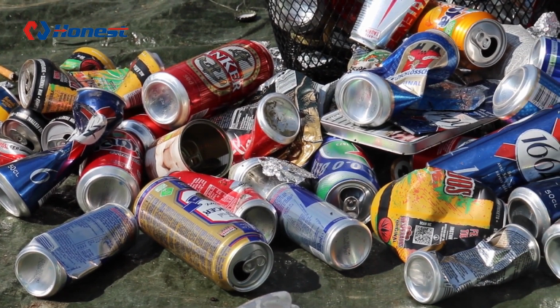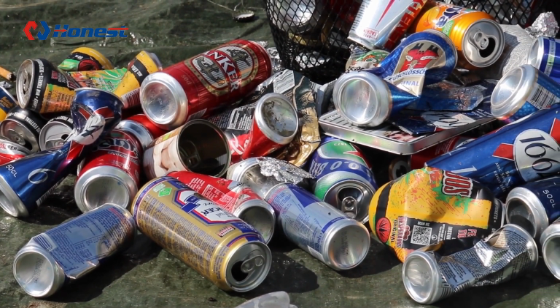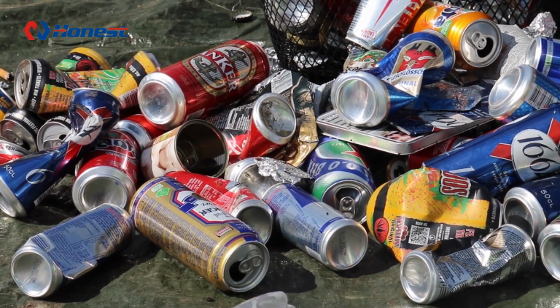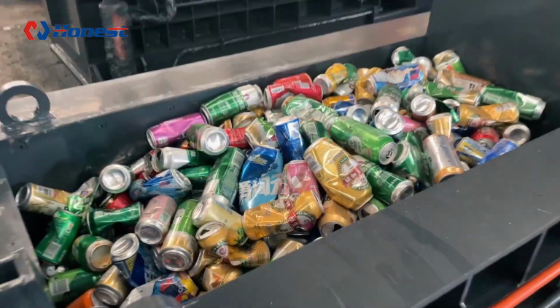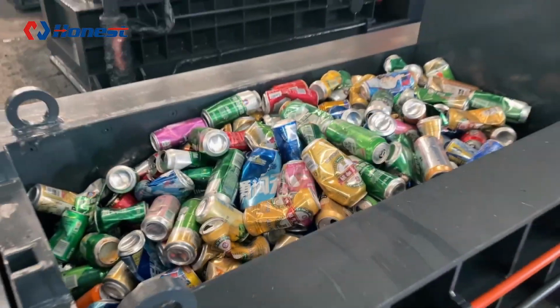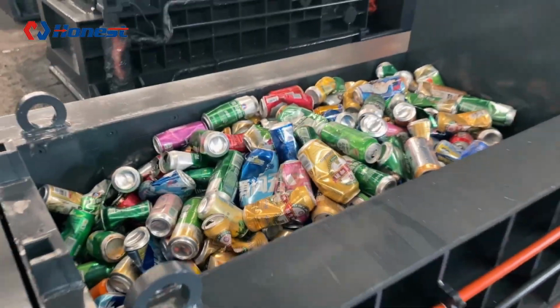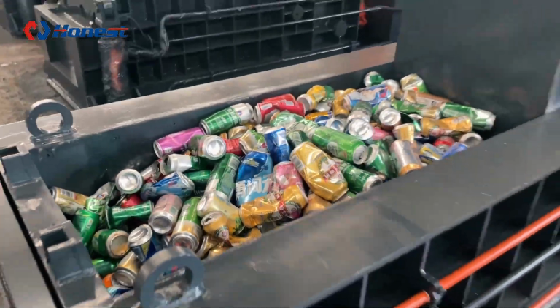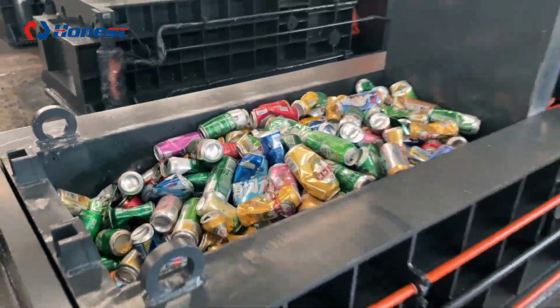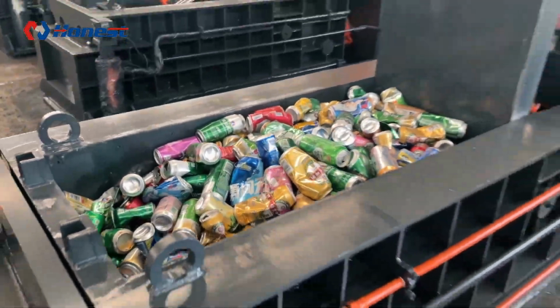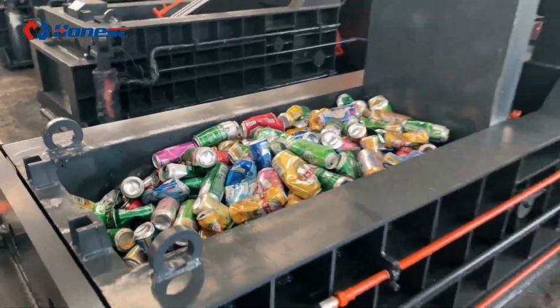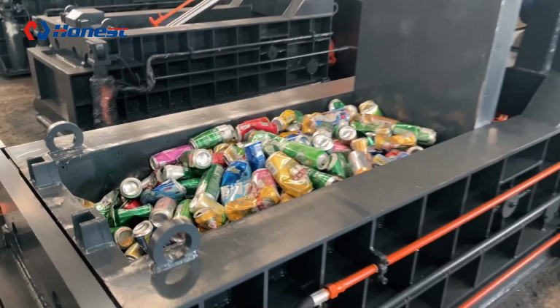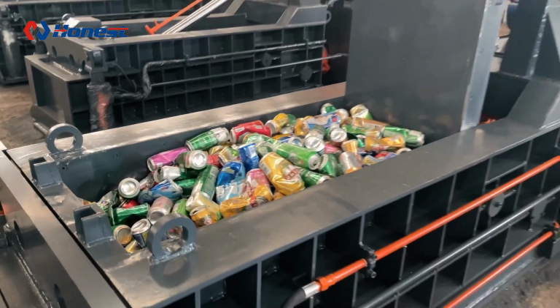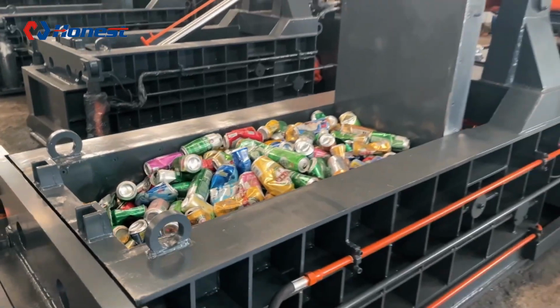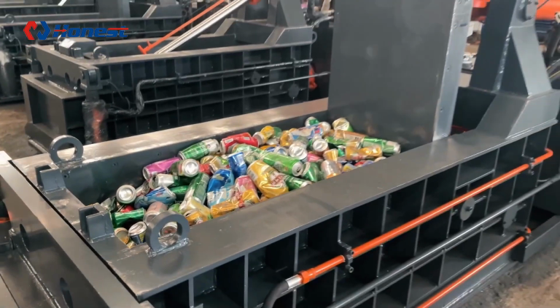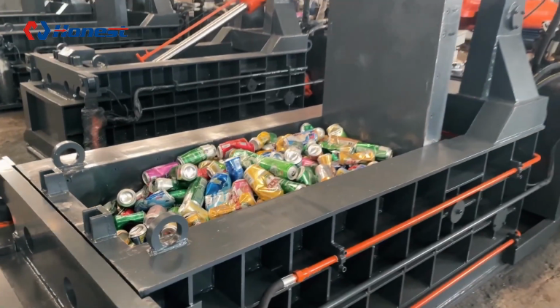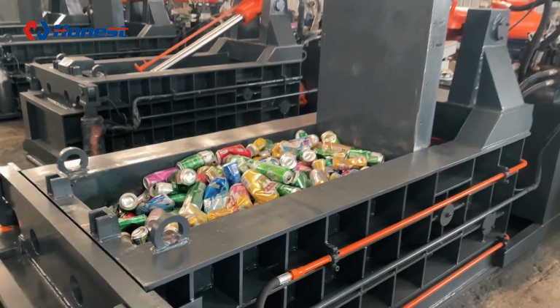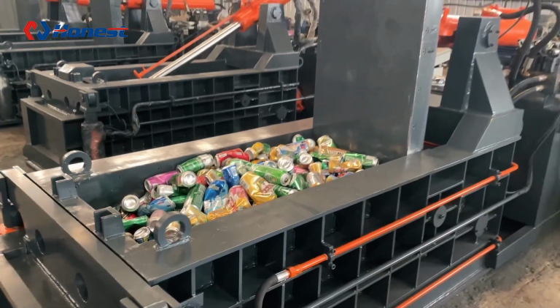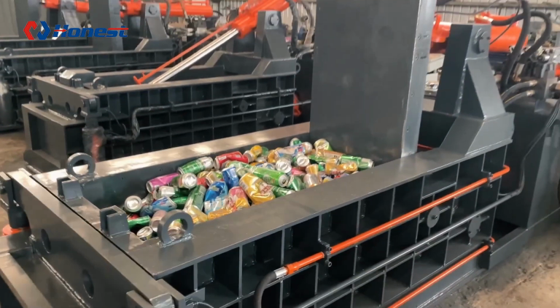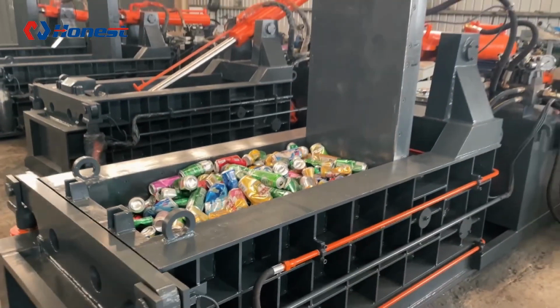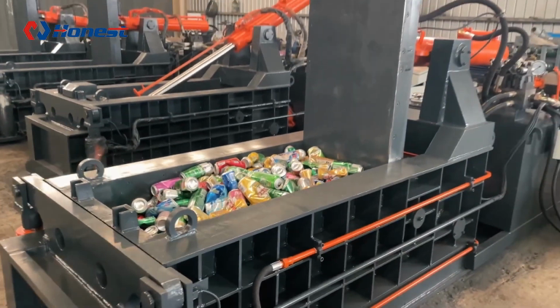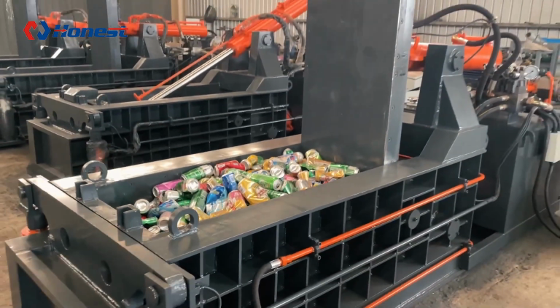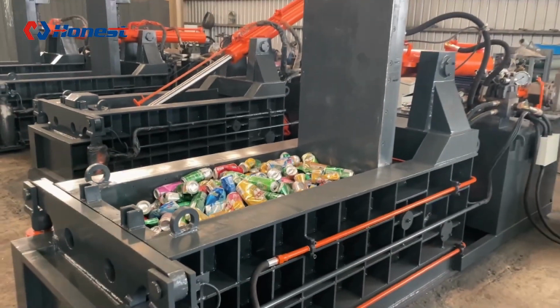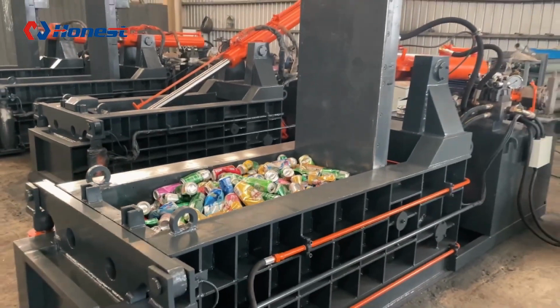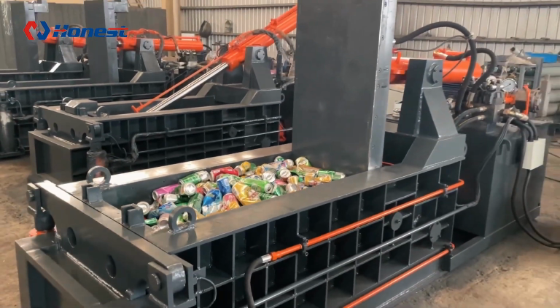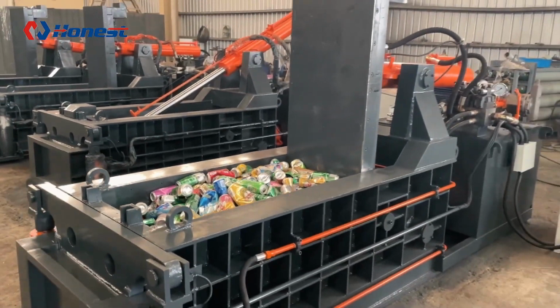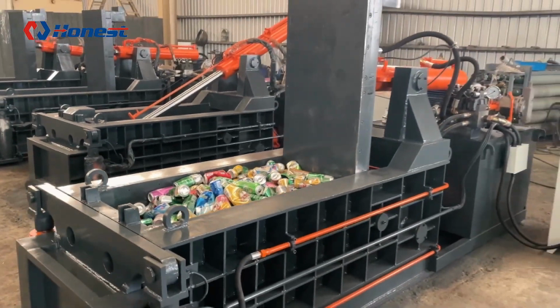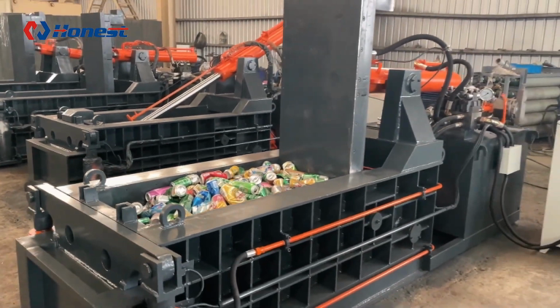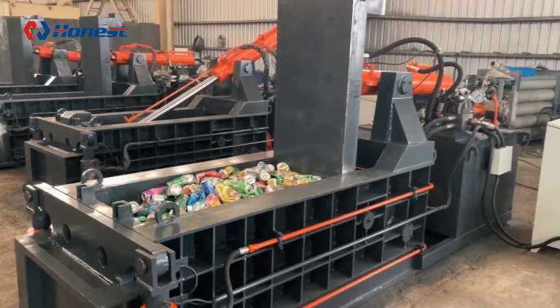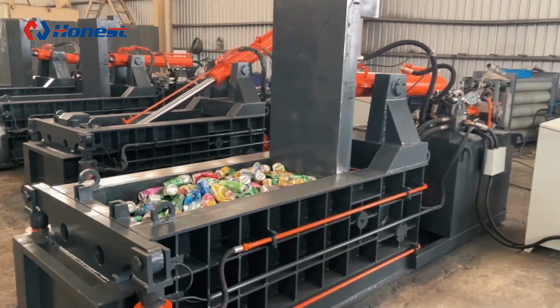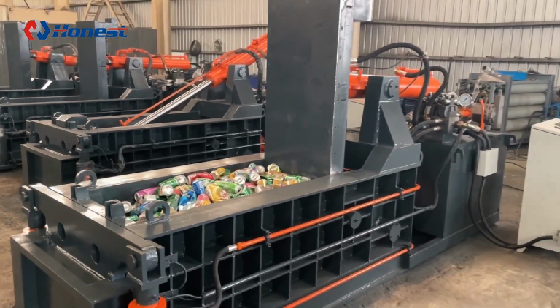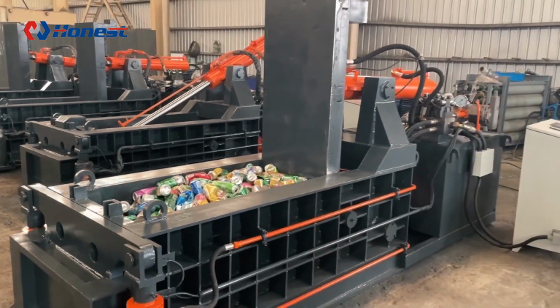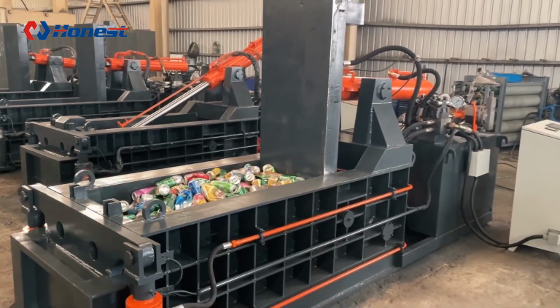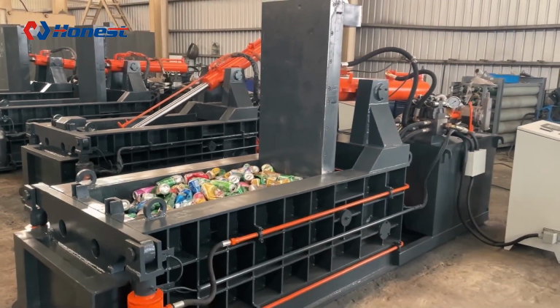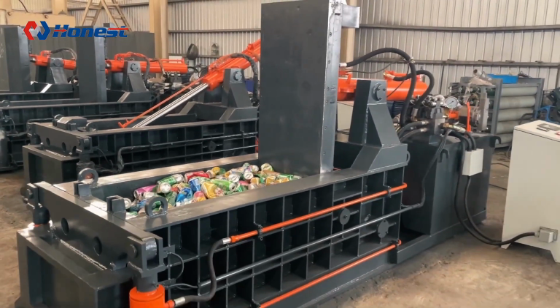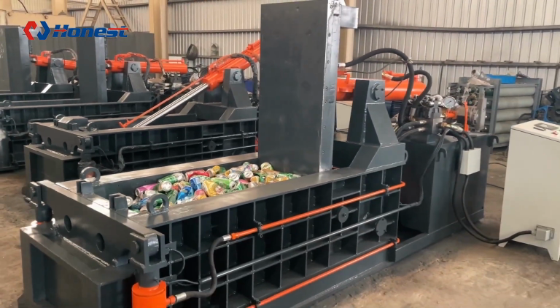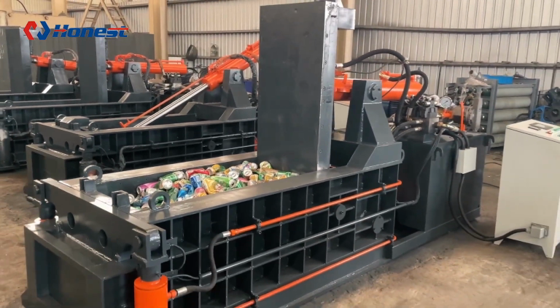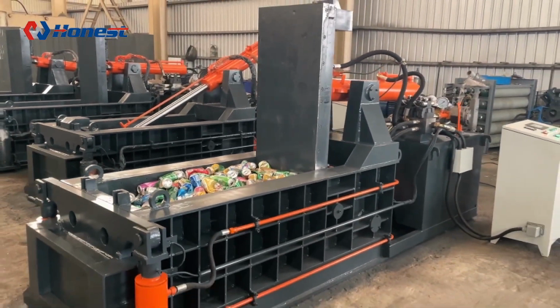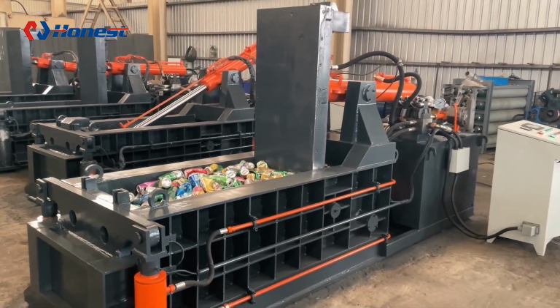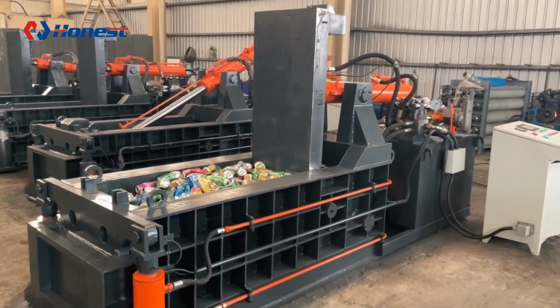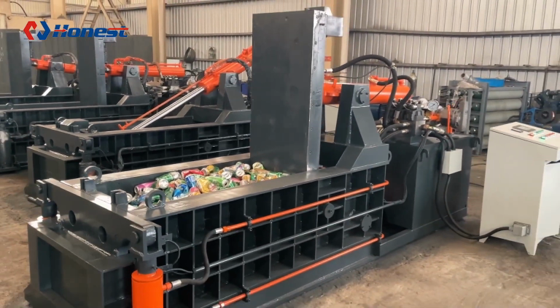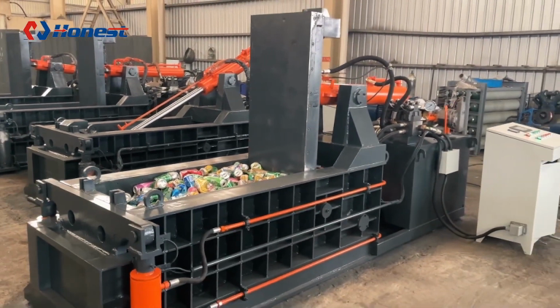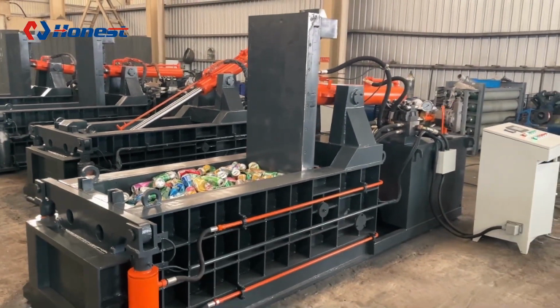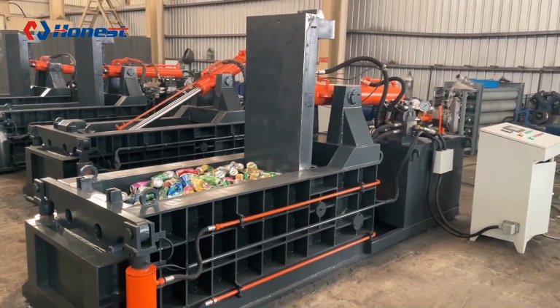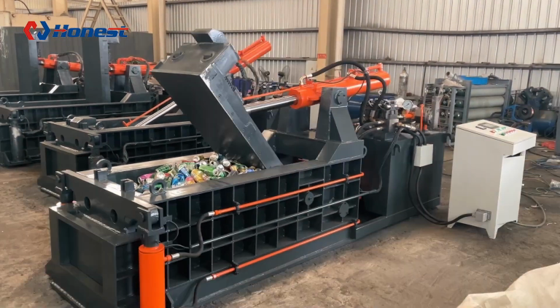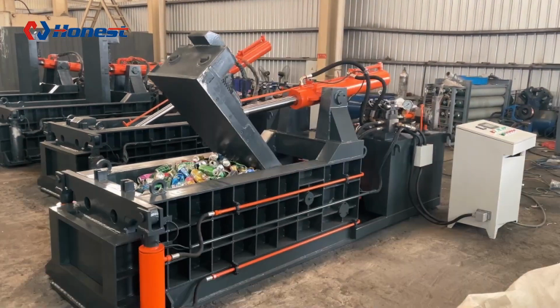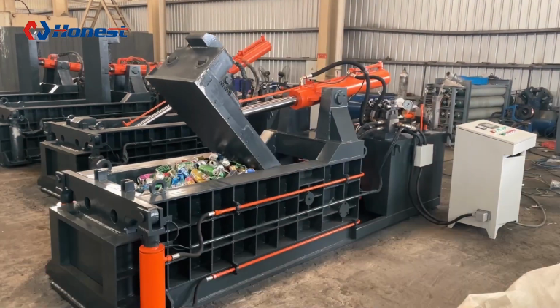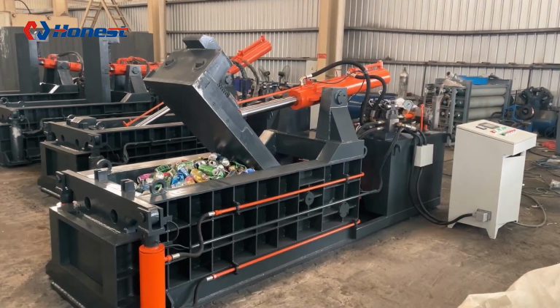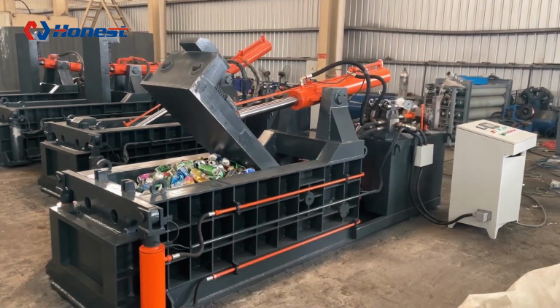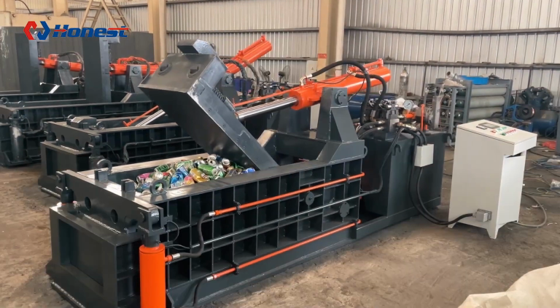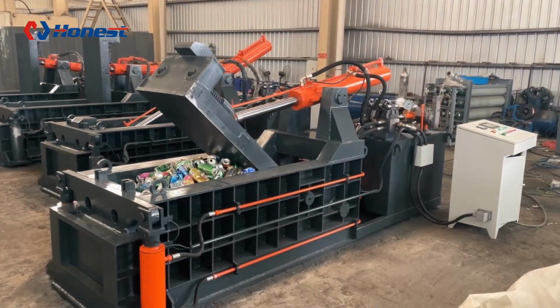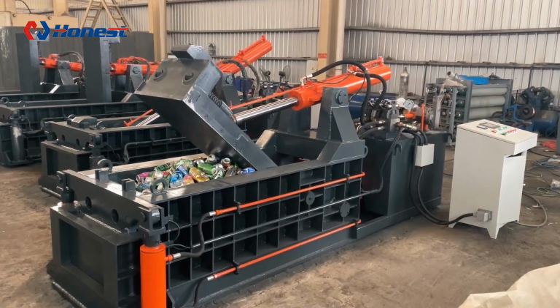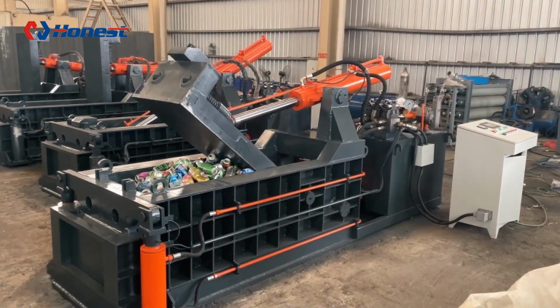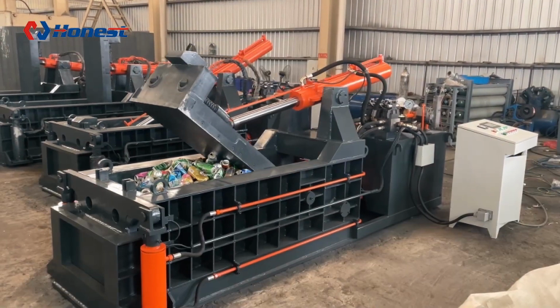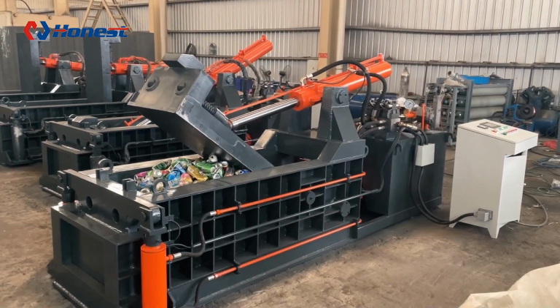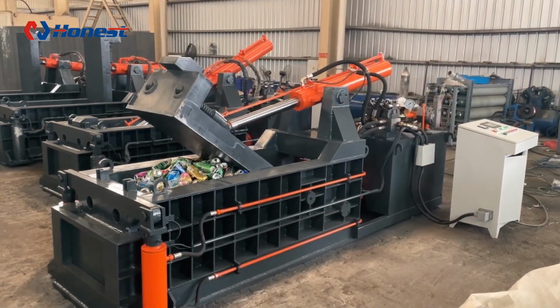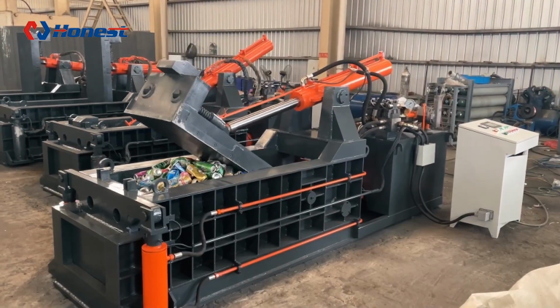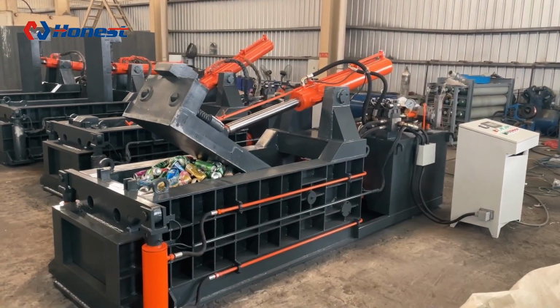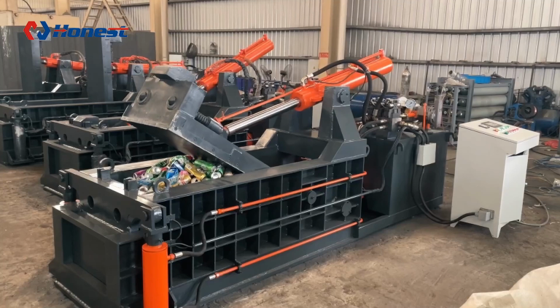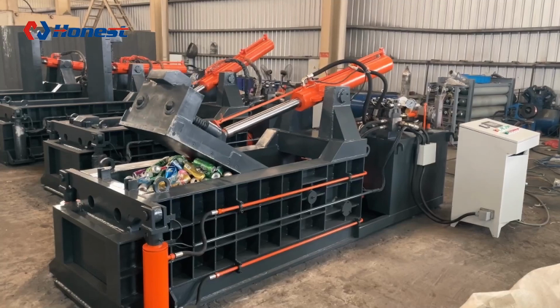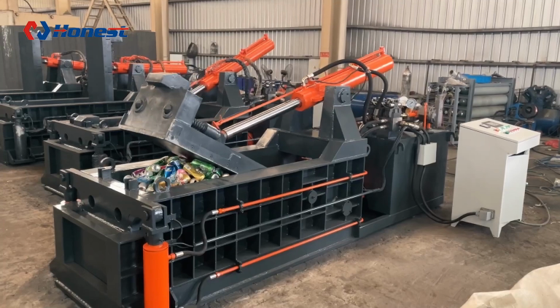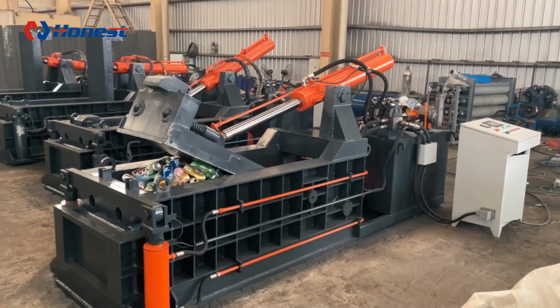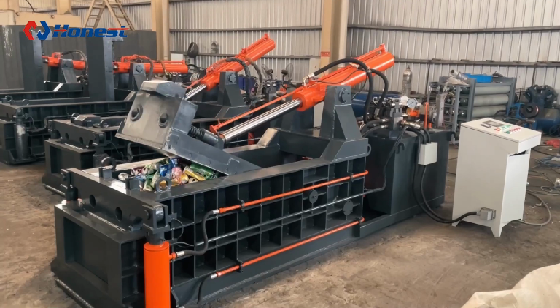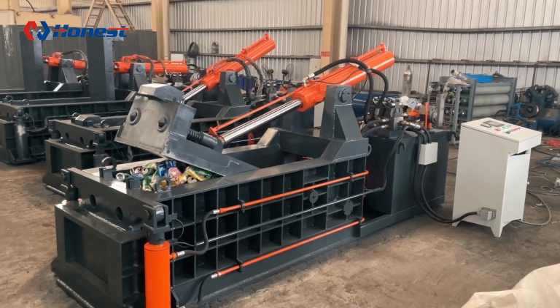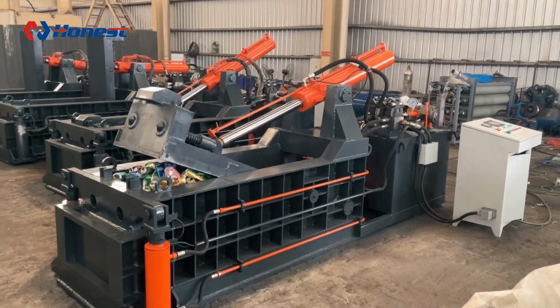First, waste aluminum cans are compressed into compact blocks to reduce their volume, making them easier to transport and process.